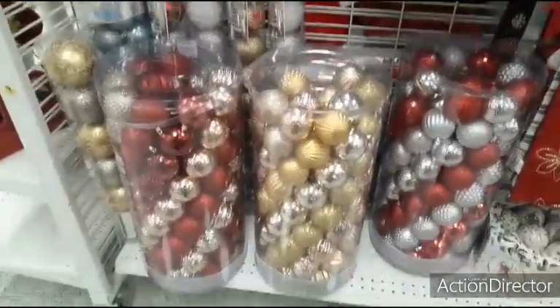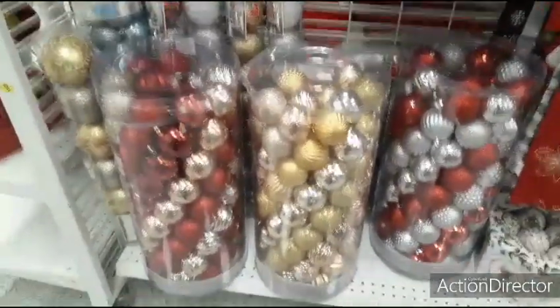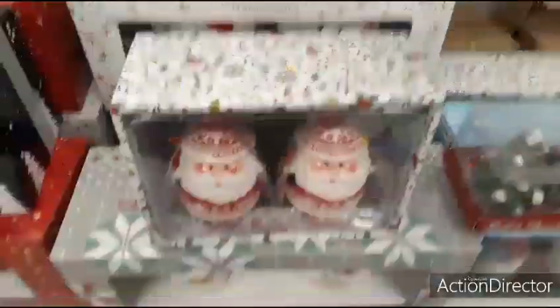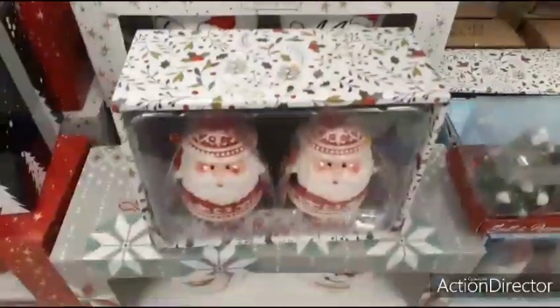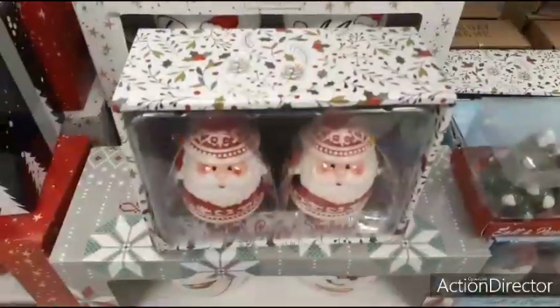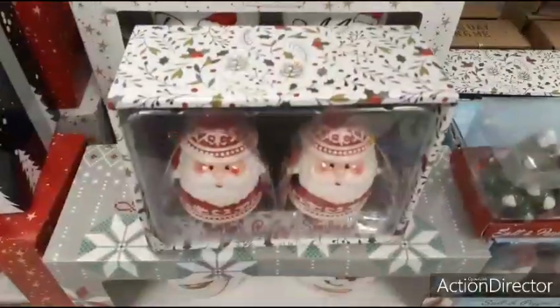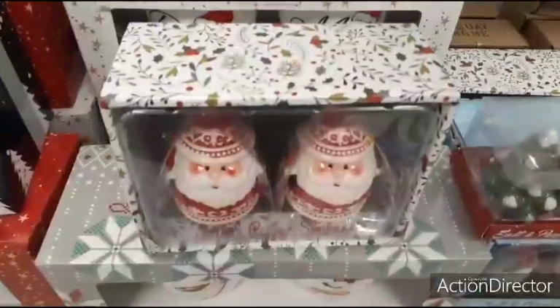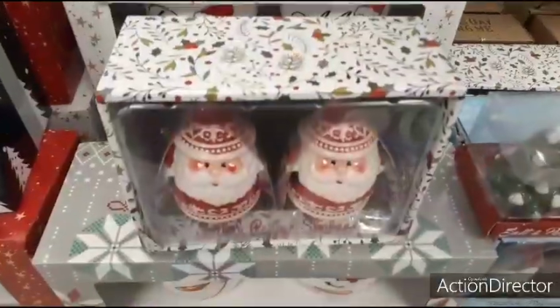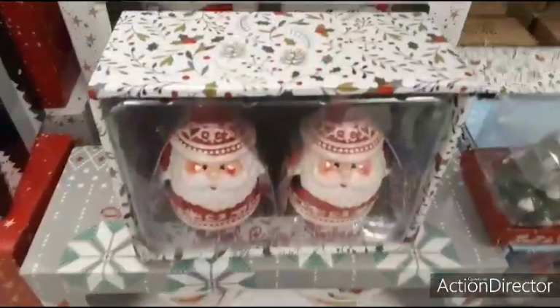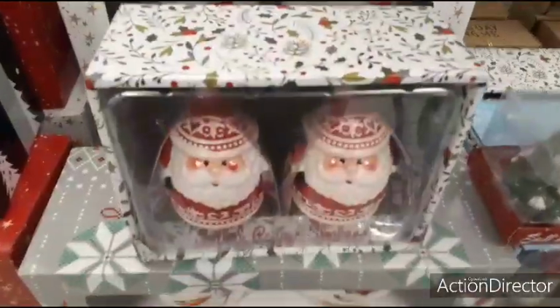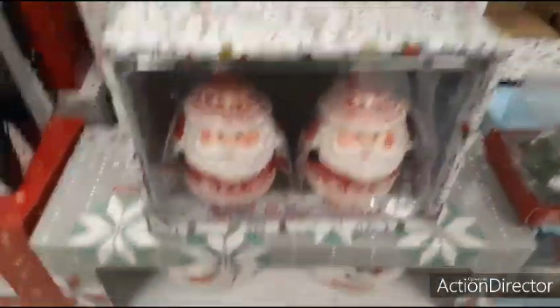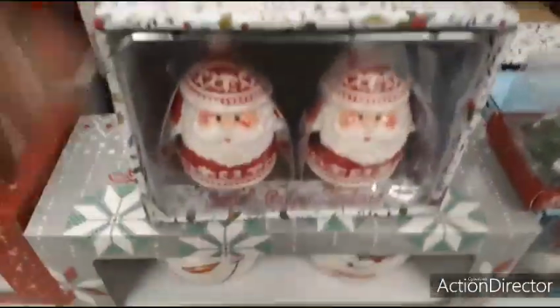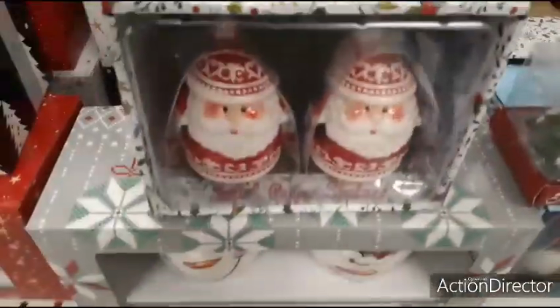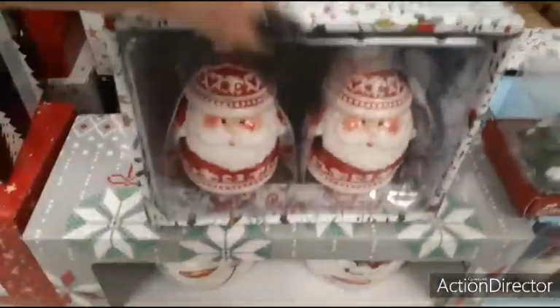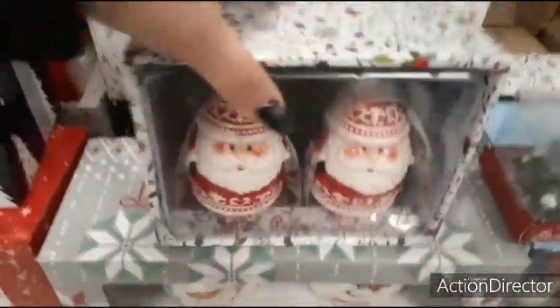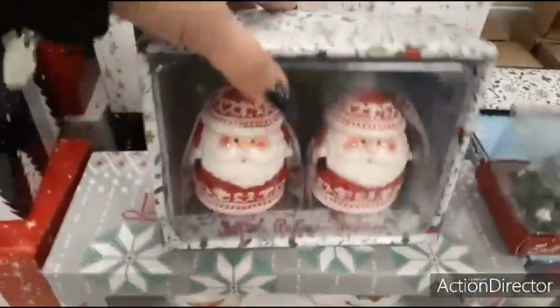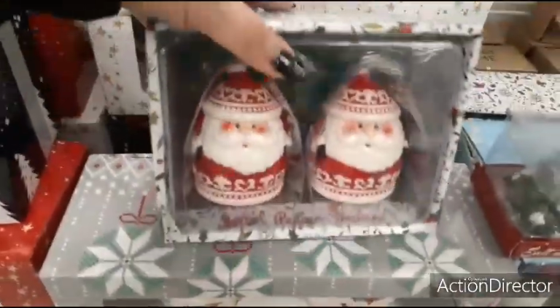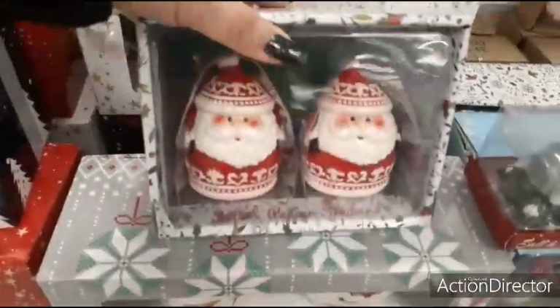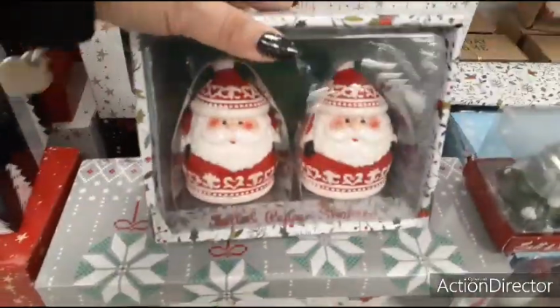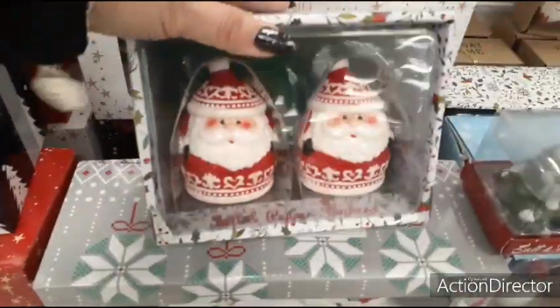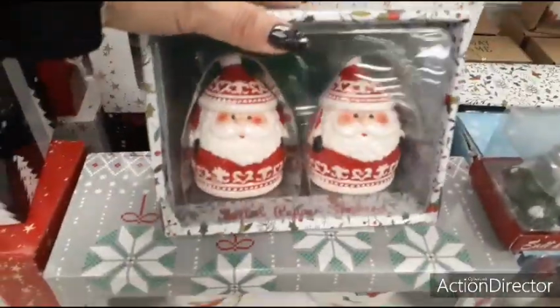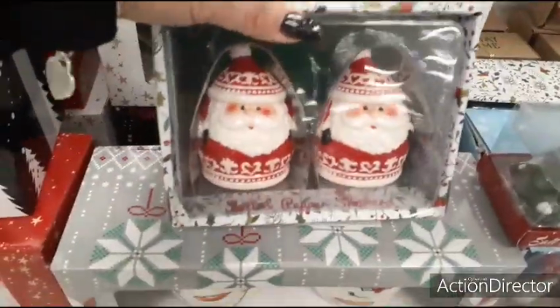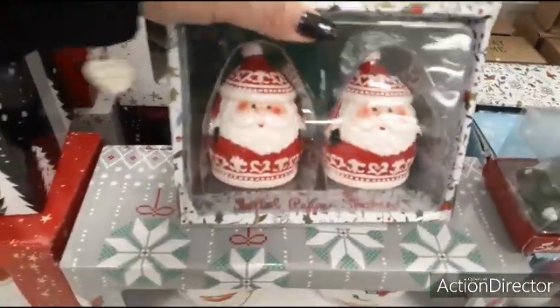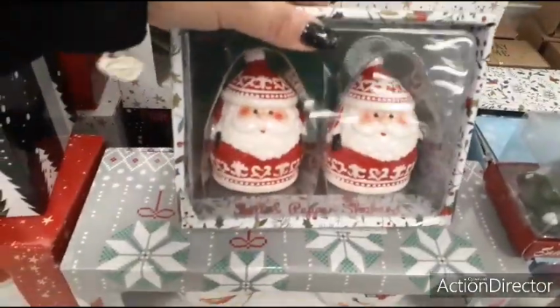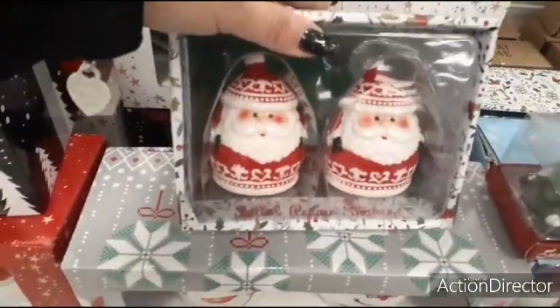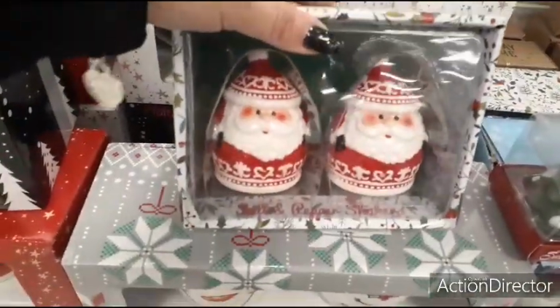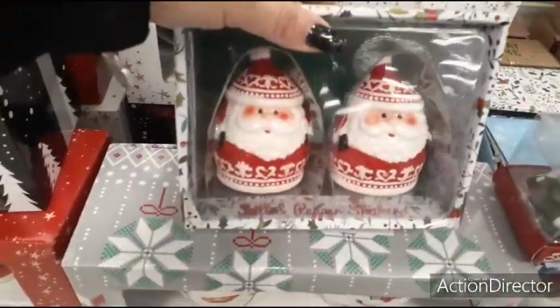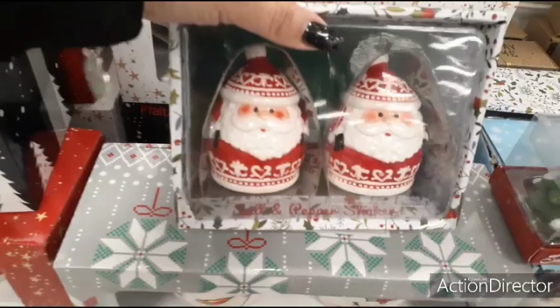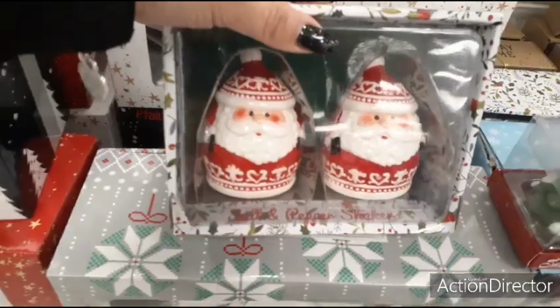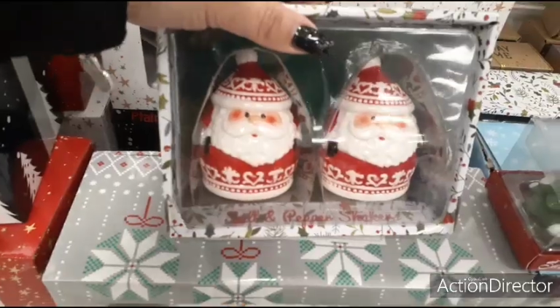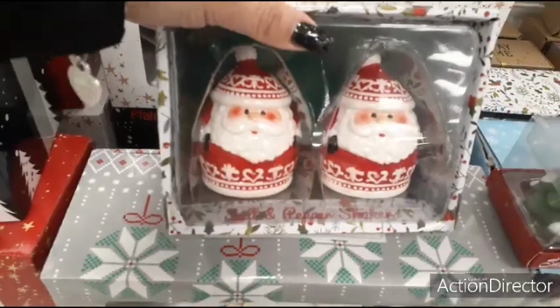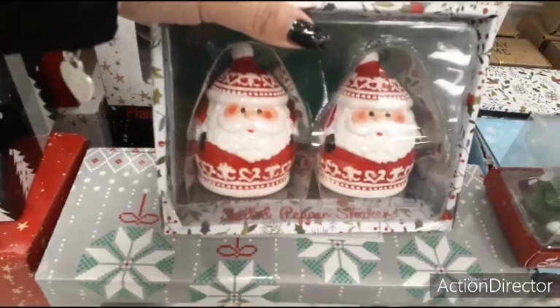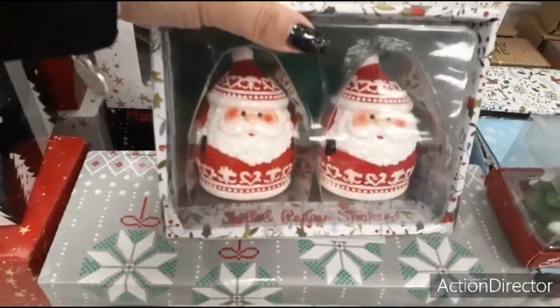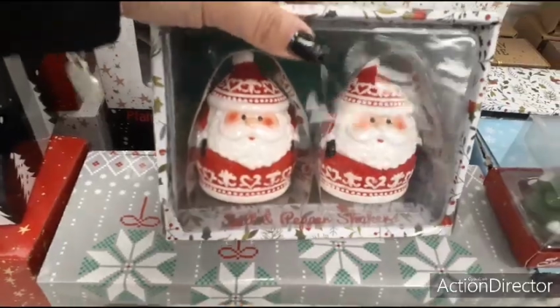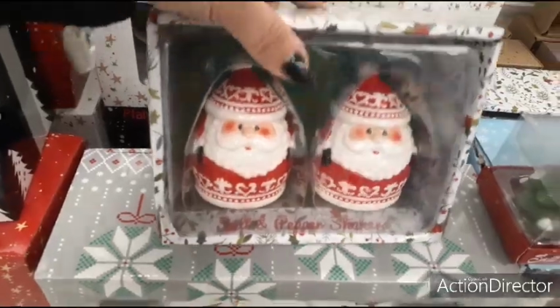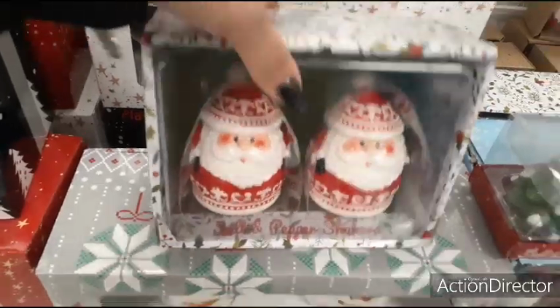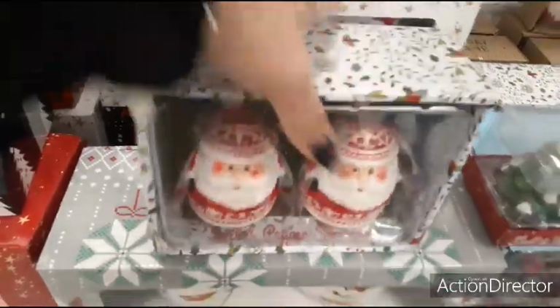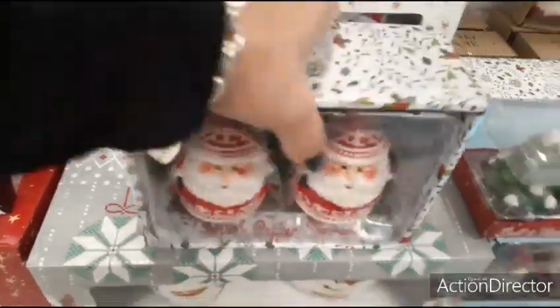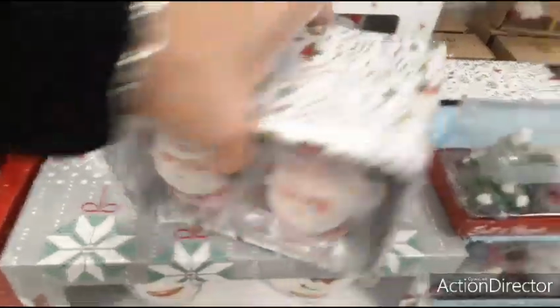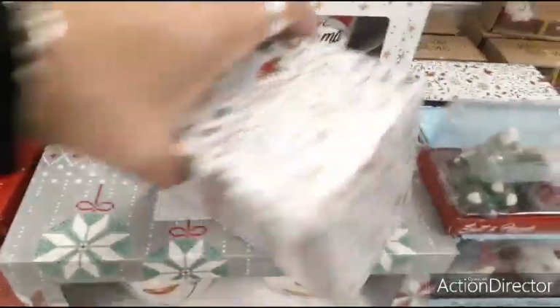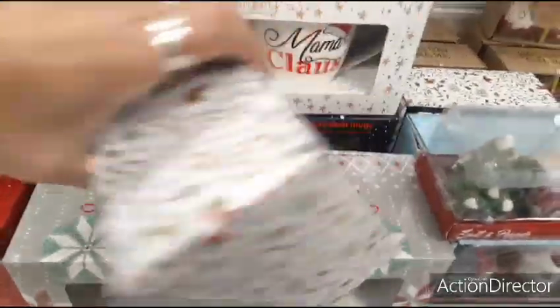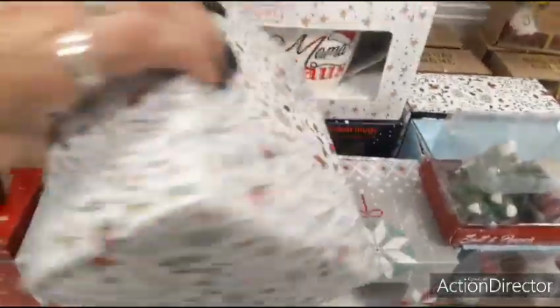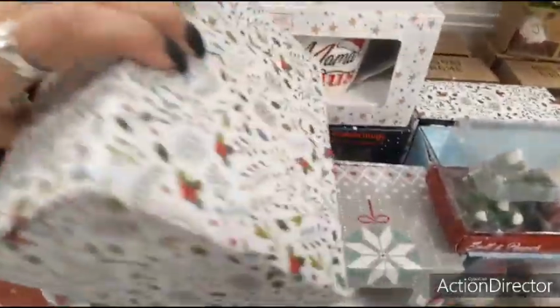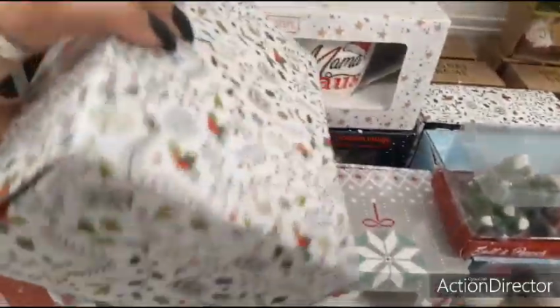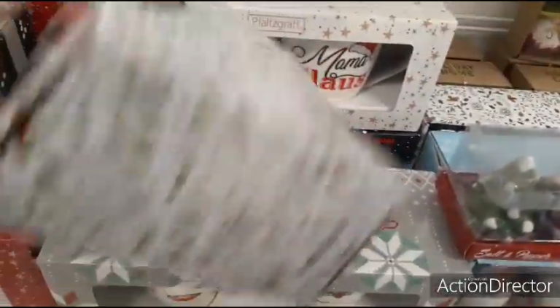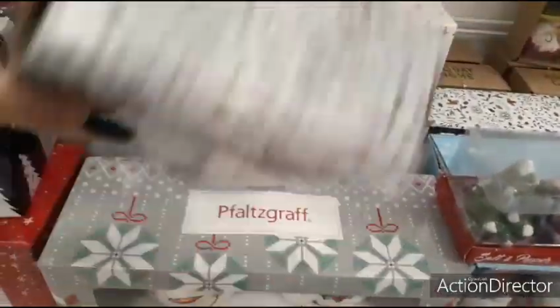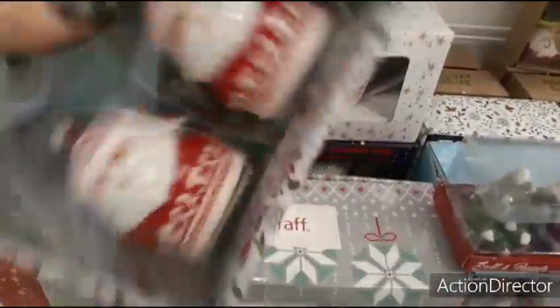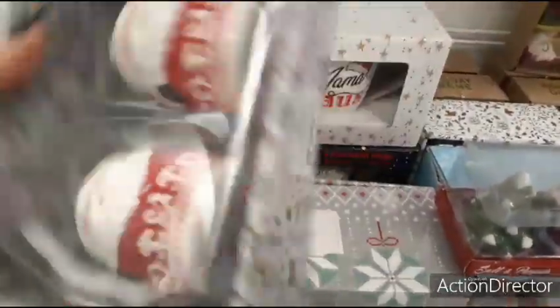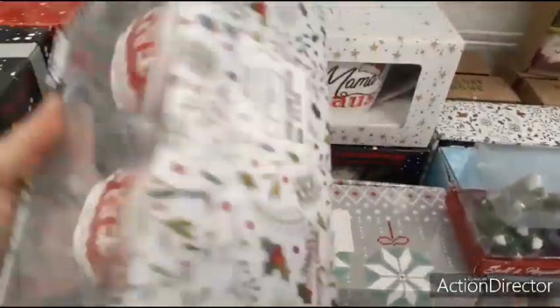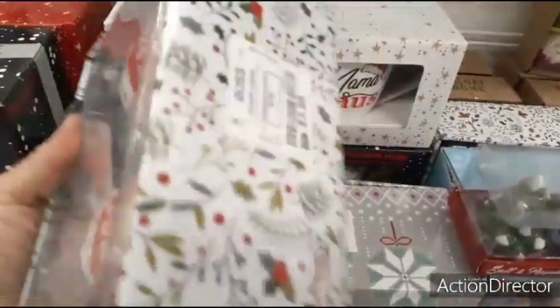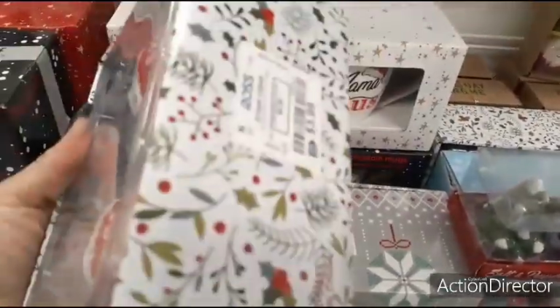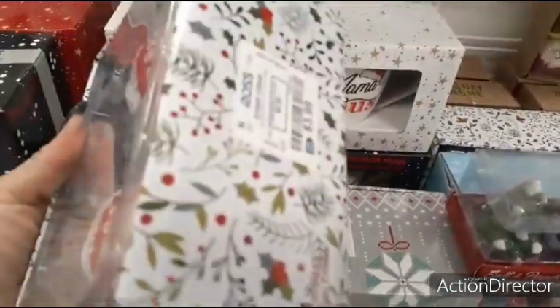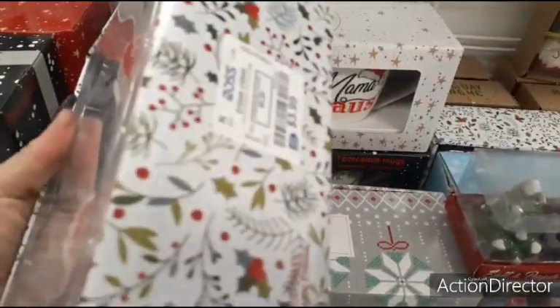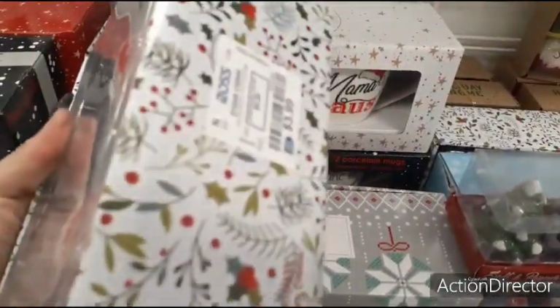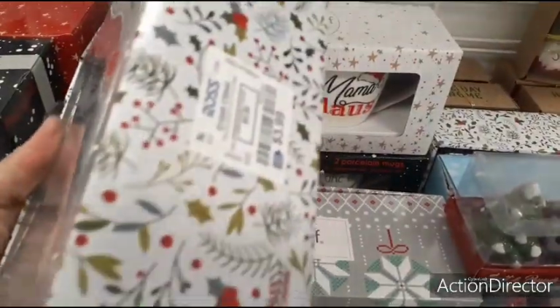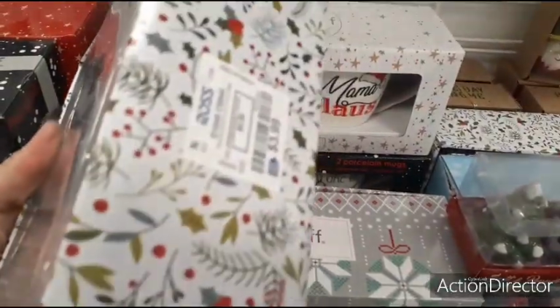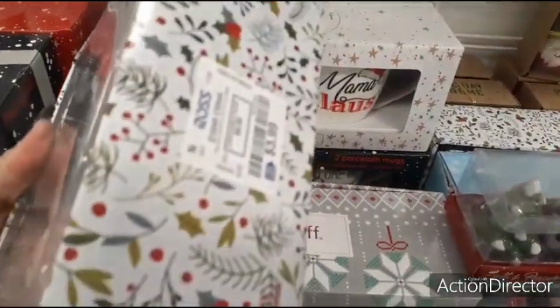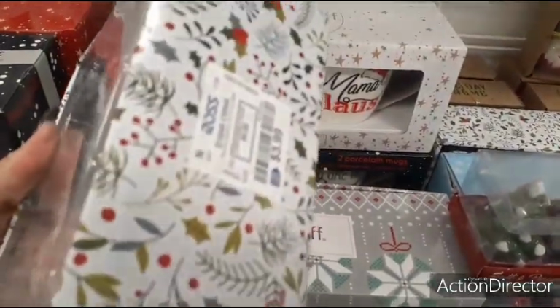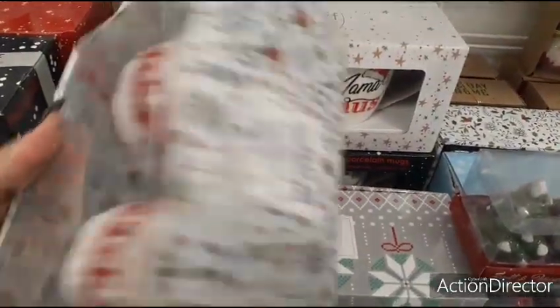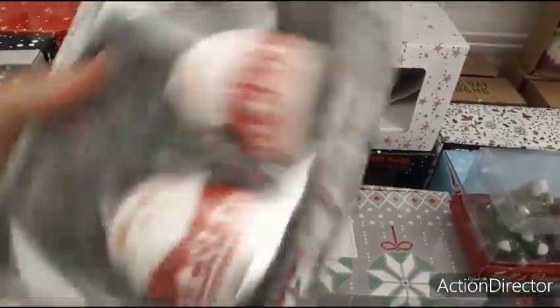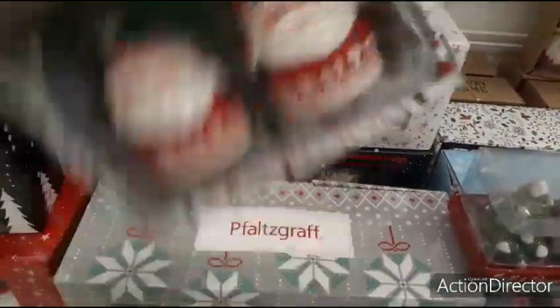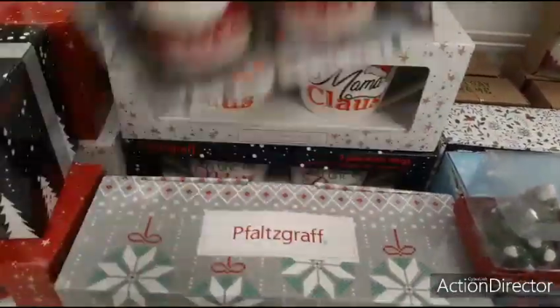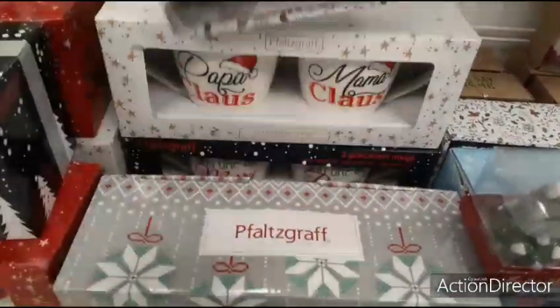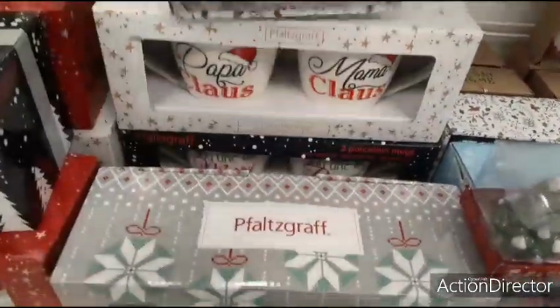We also have these really cute salt and pepper shakers — they're Santa Claus. Look how adorable he looks — $3.99.